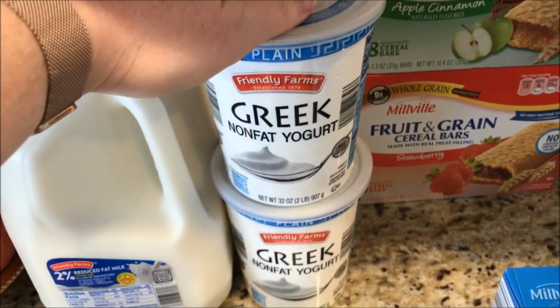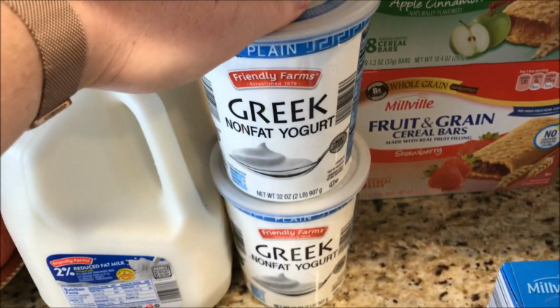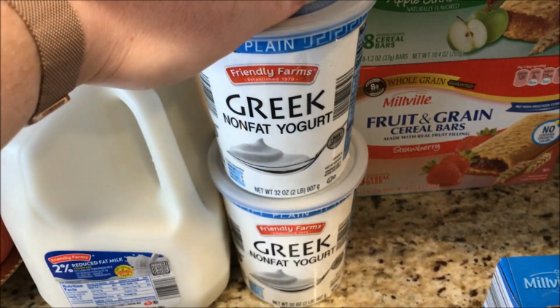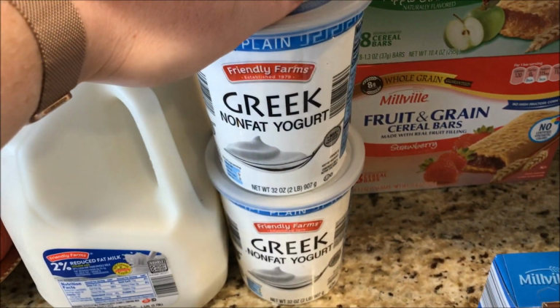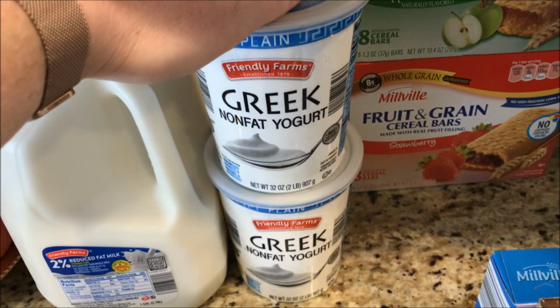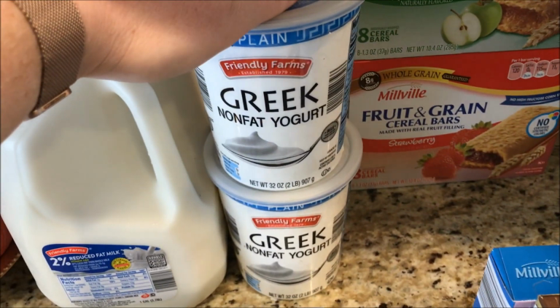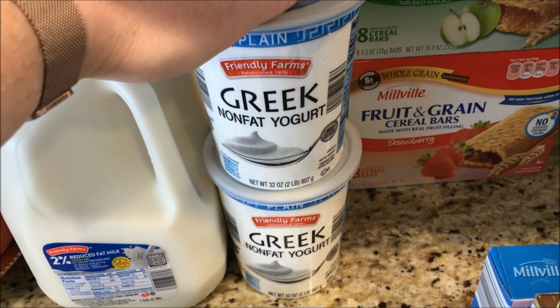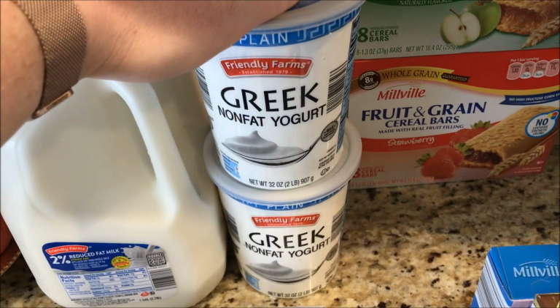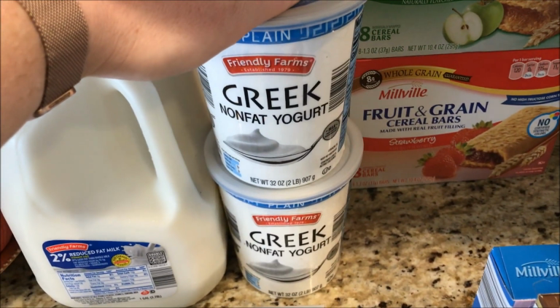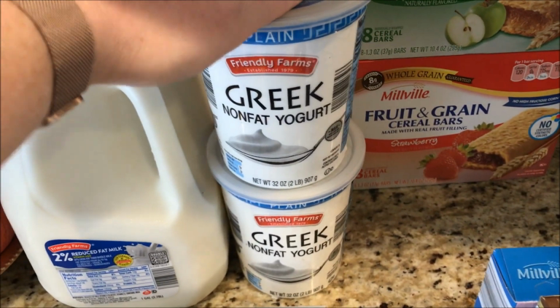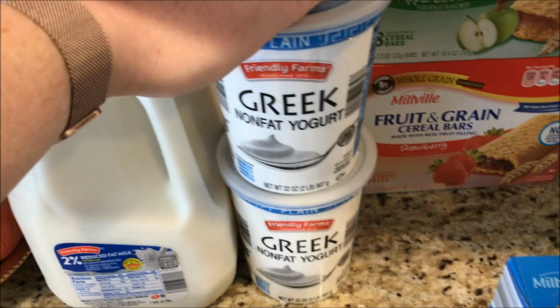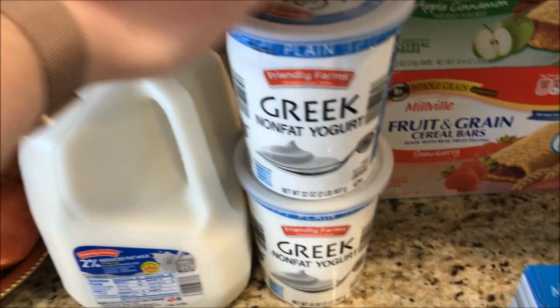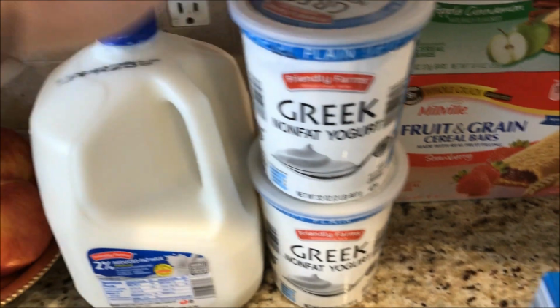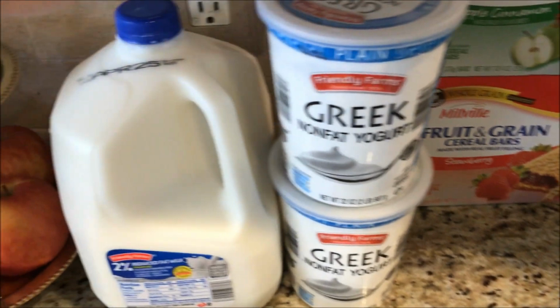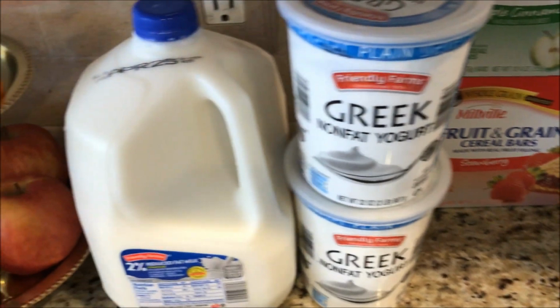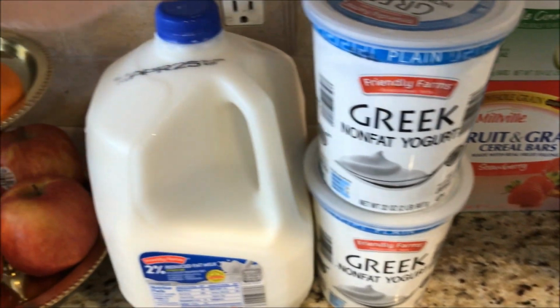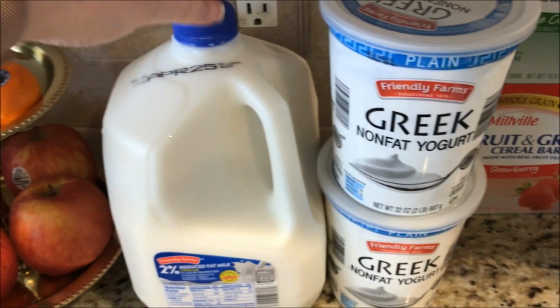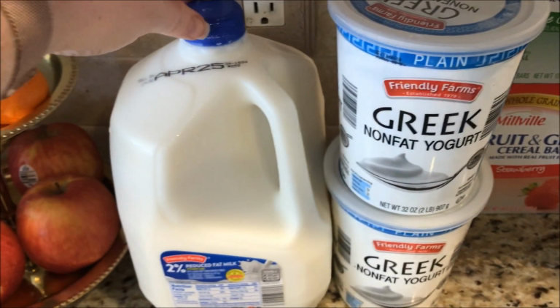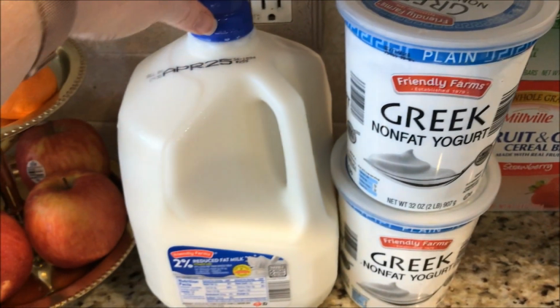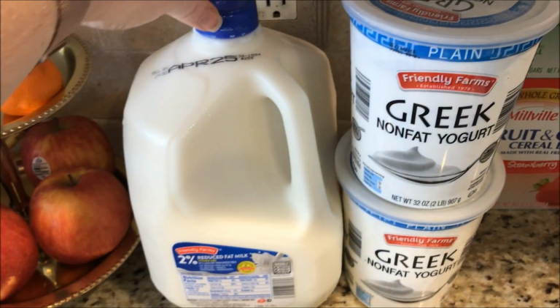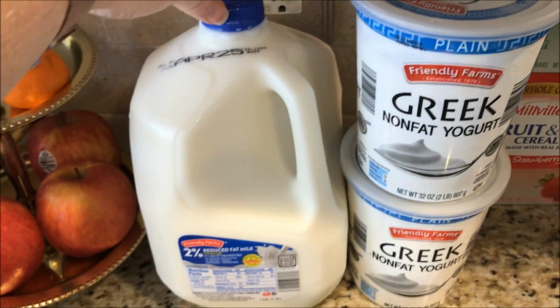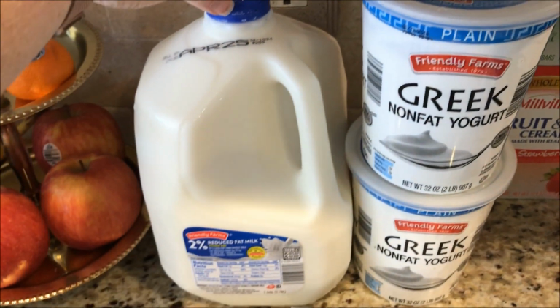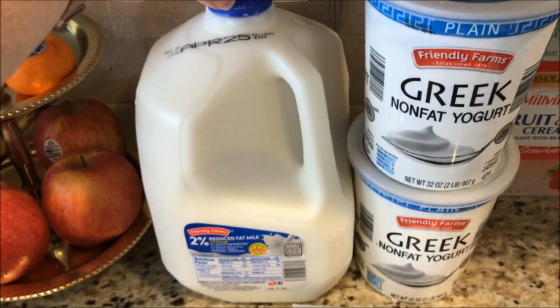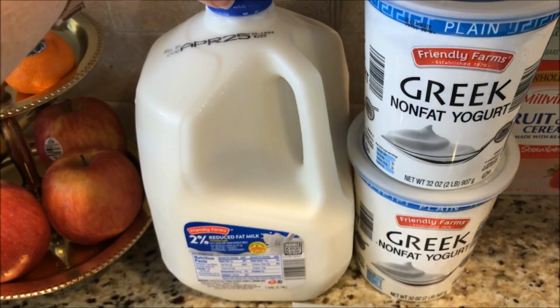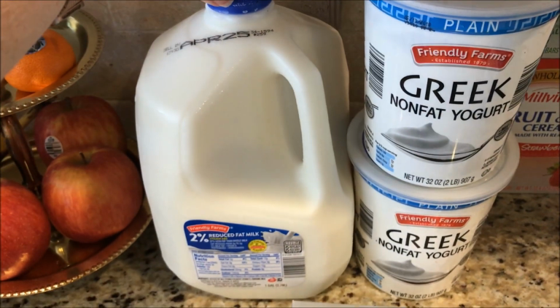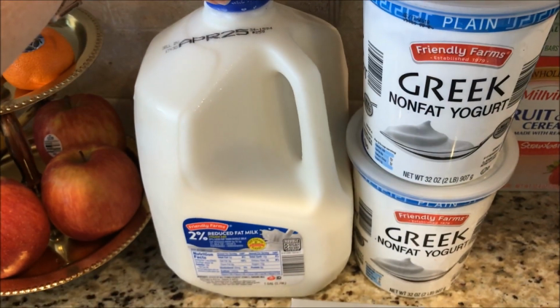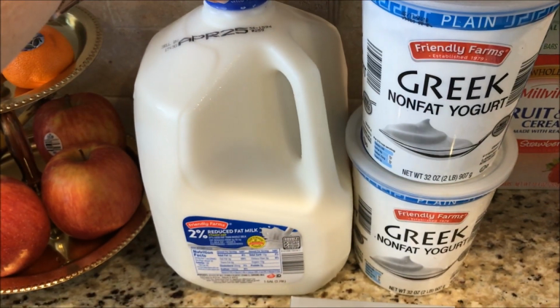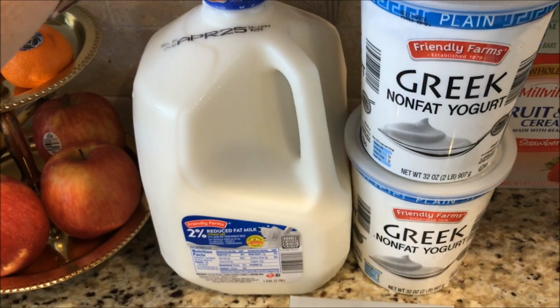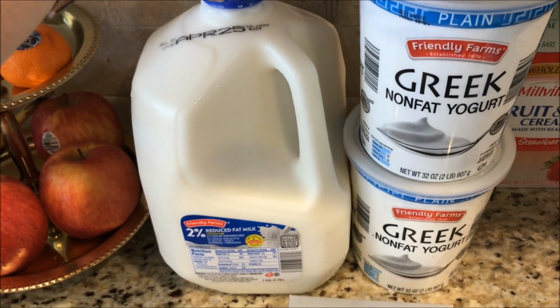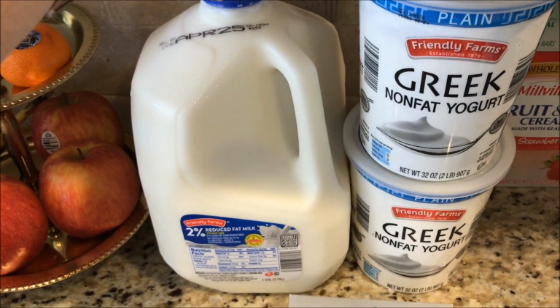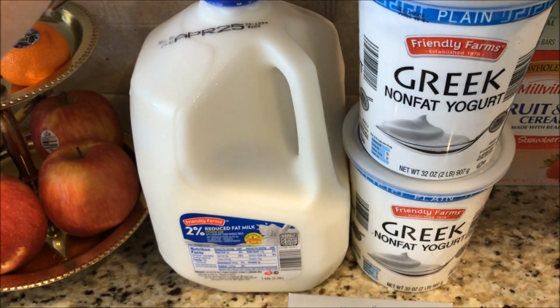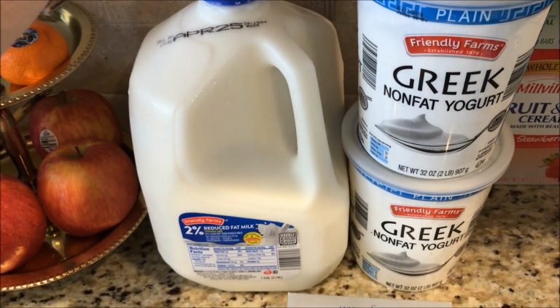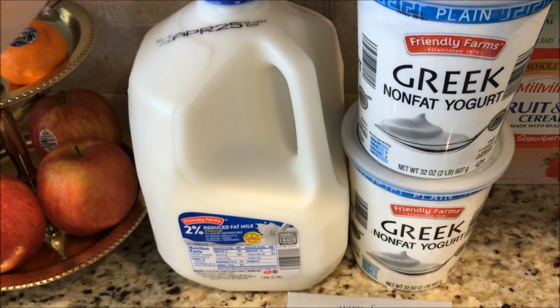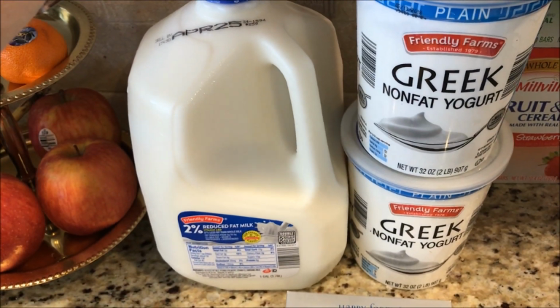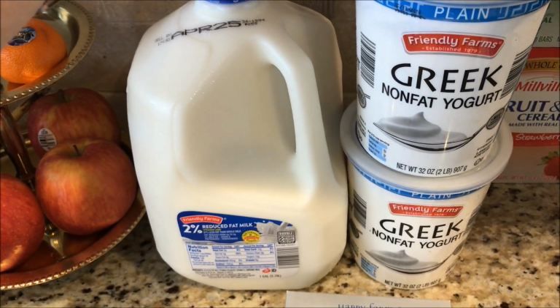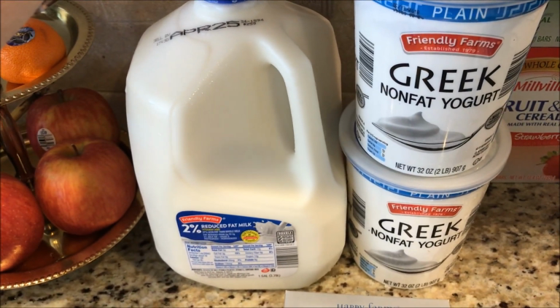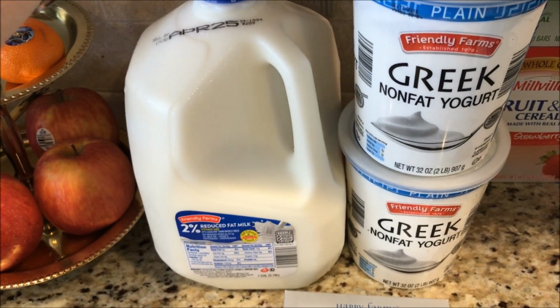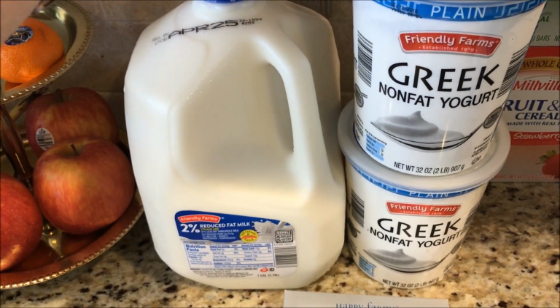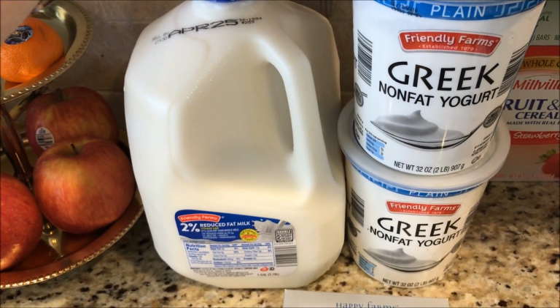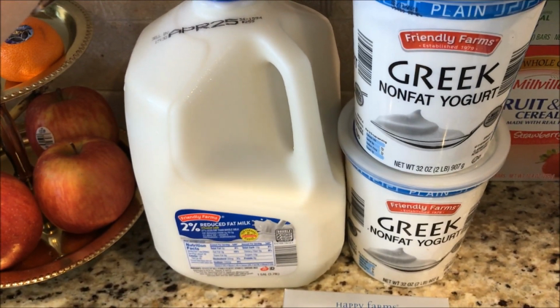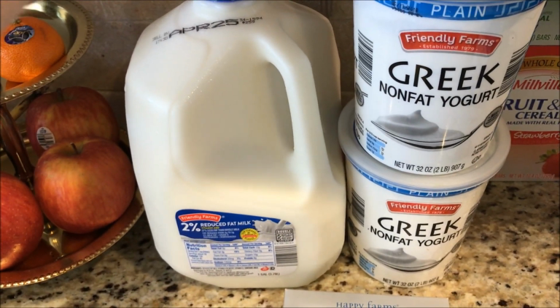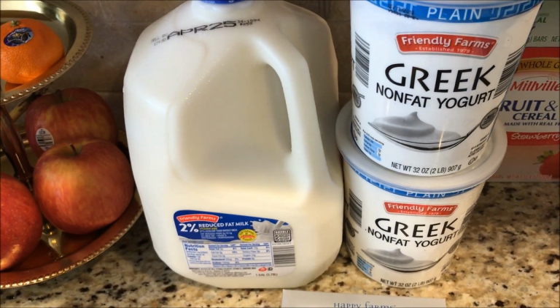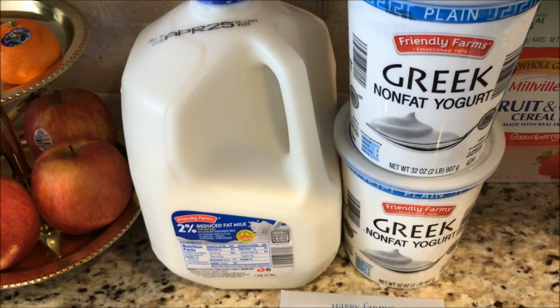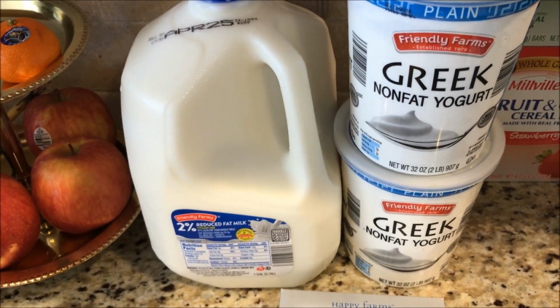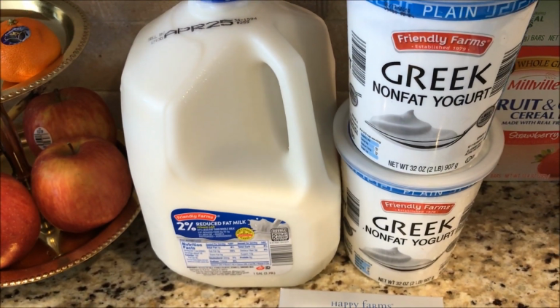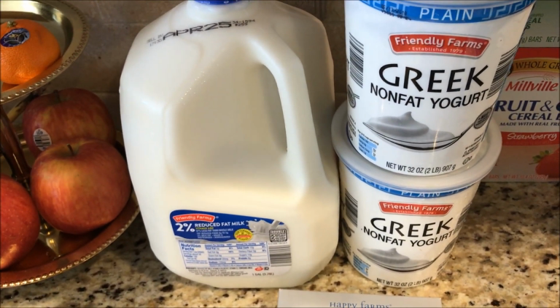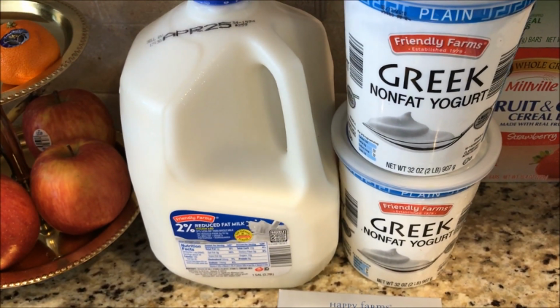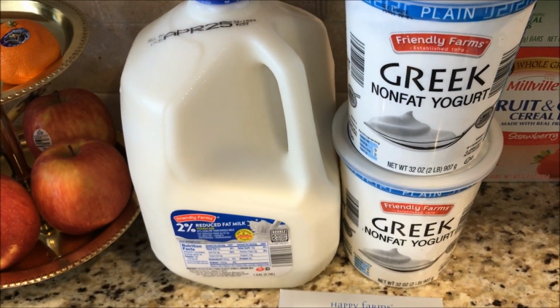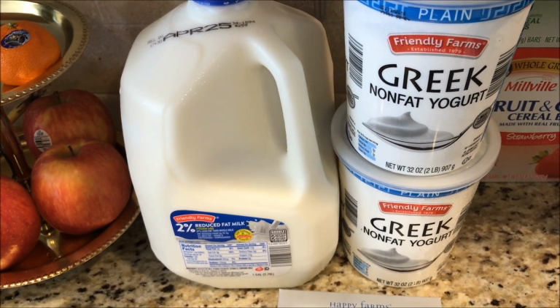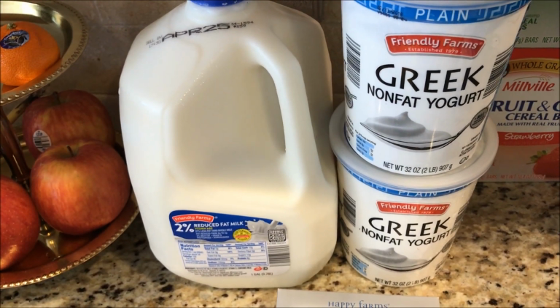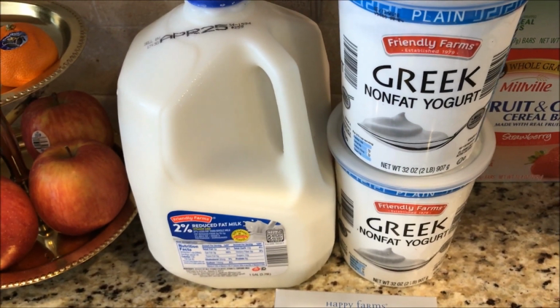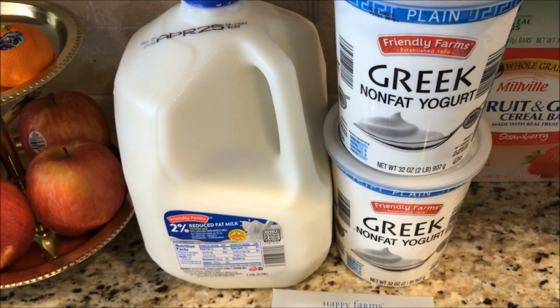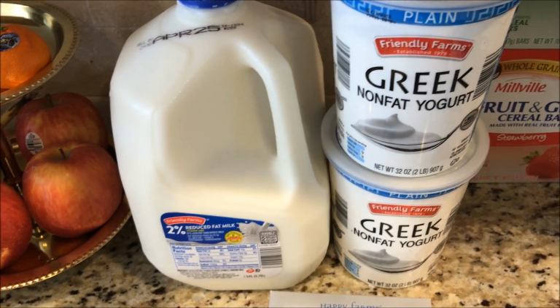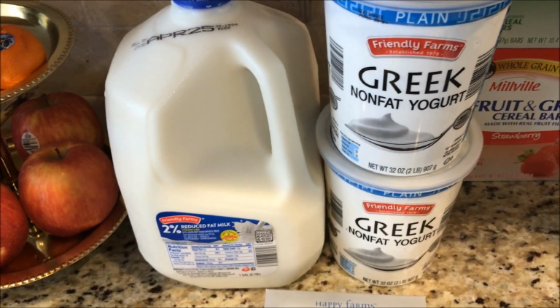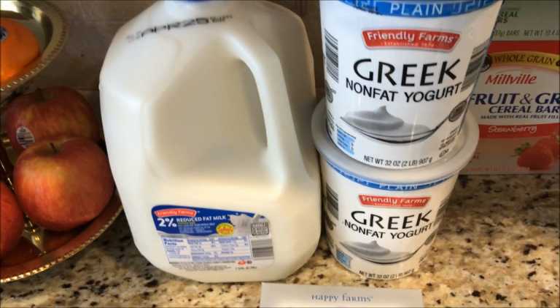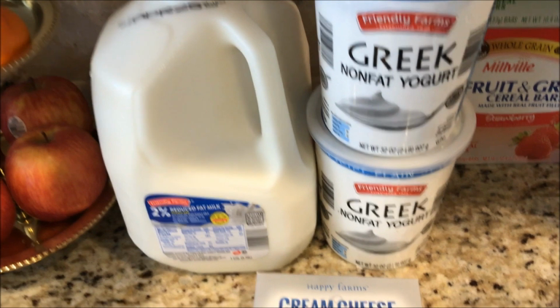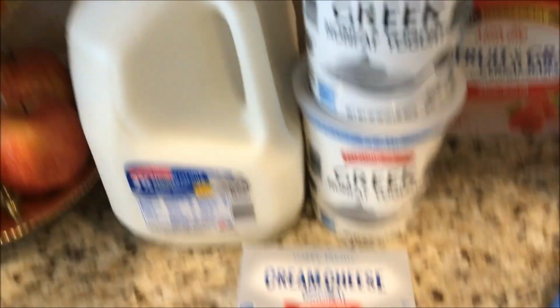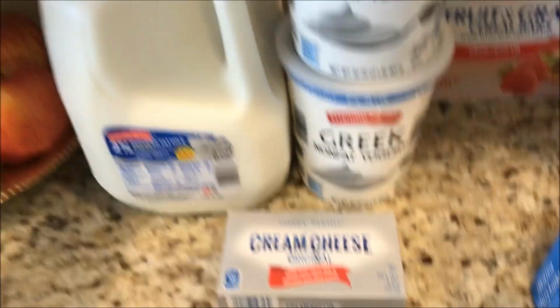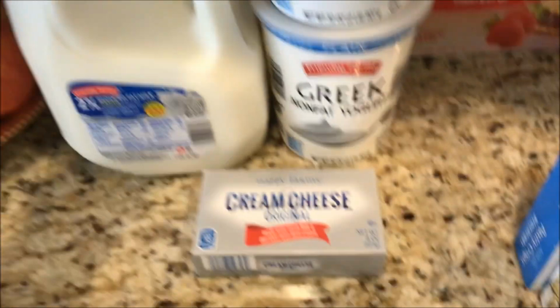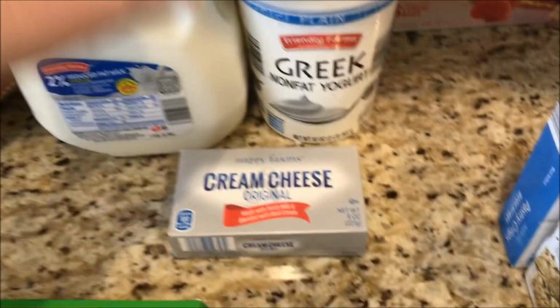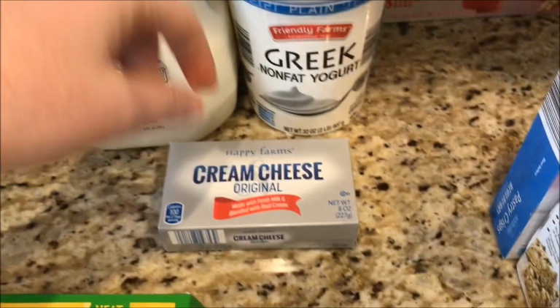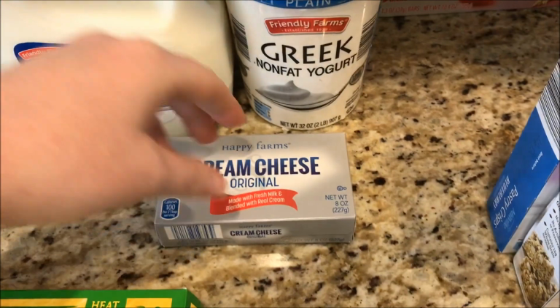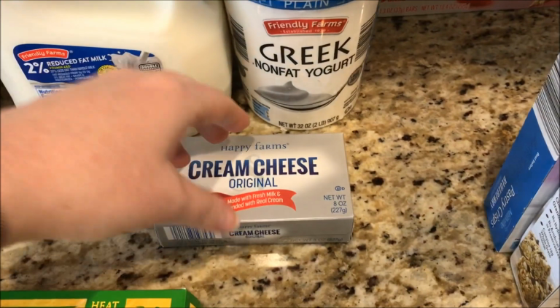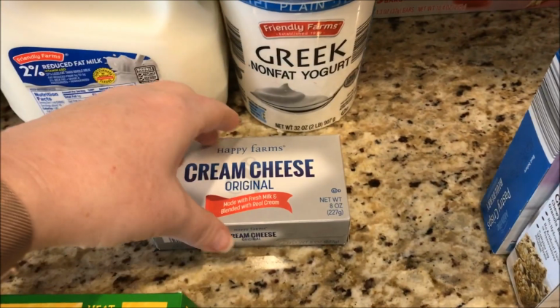Nonfat Greek yogurt — zero. For Kylie, two percent reduced fat milk. If you want to drink it, one cup is five smart points.